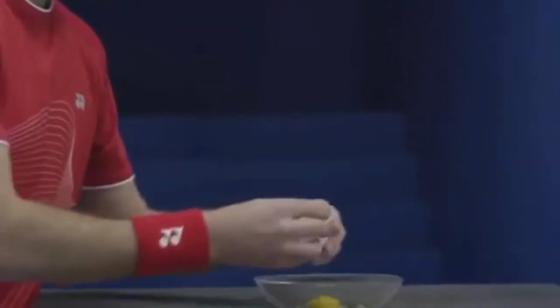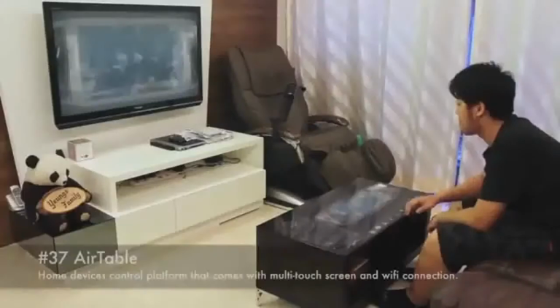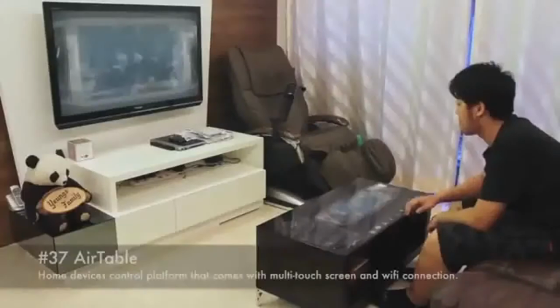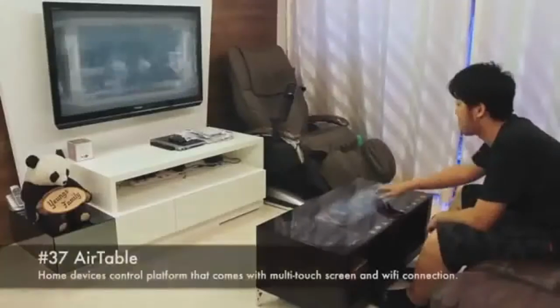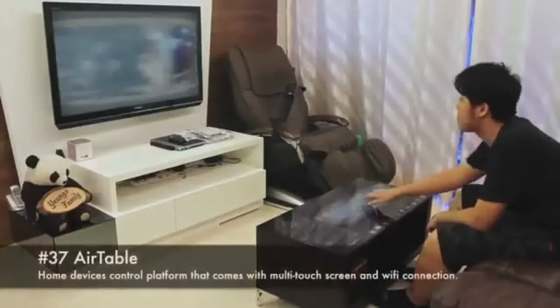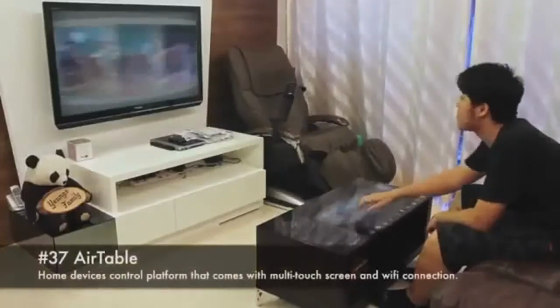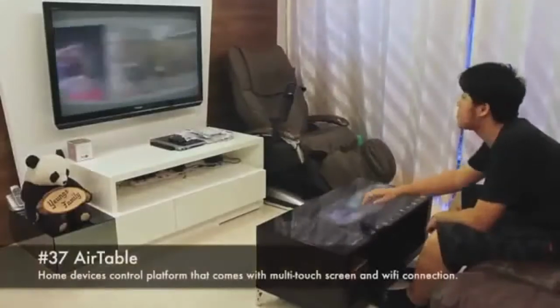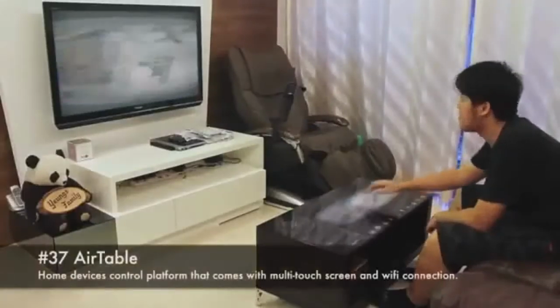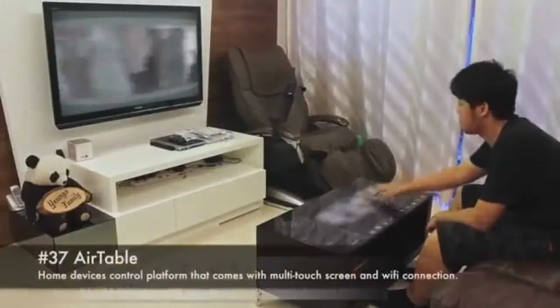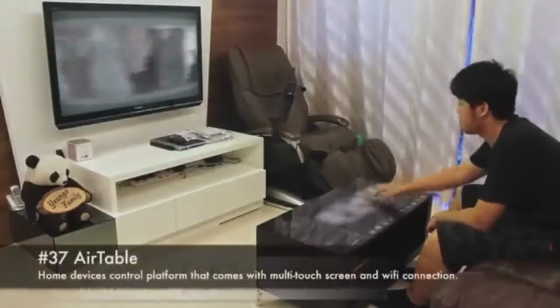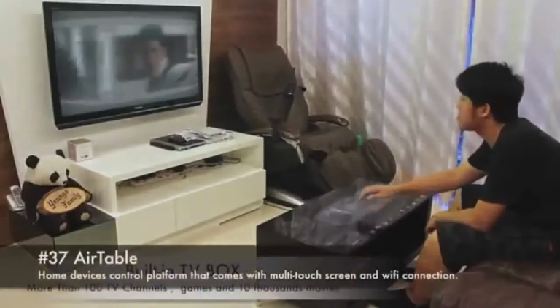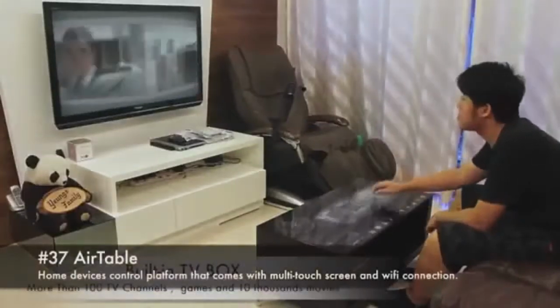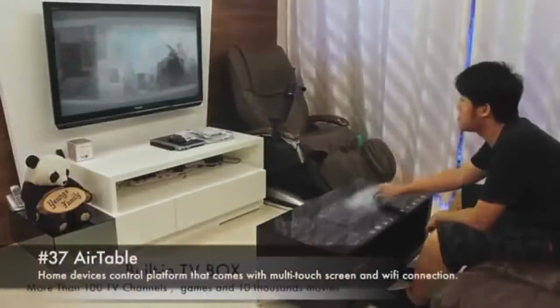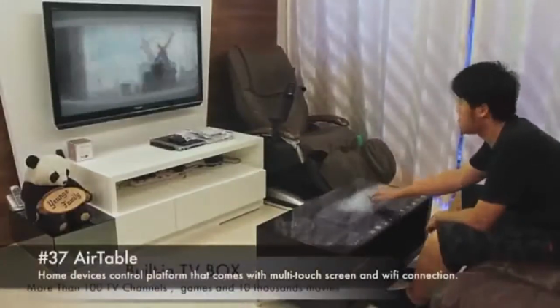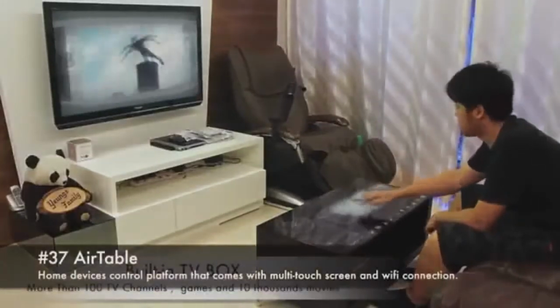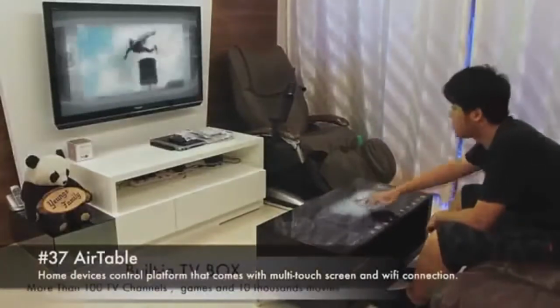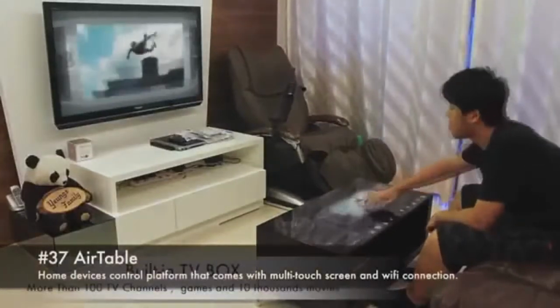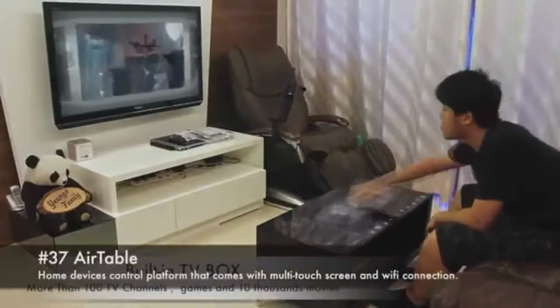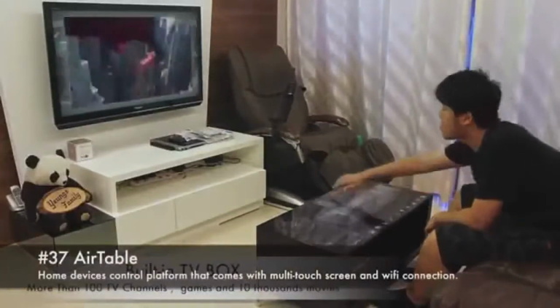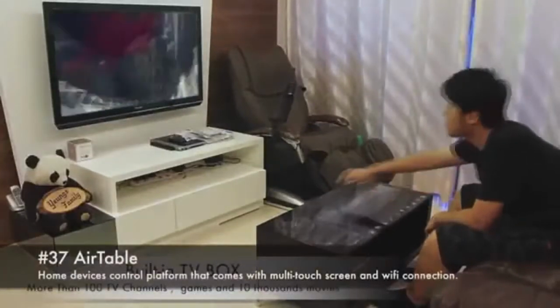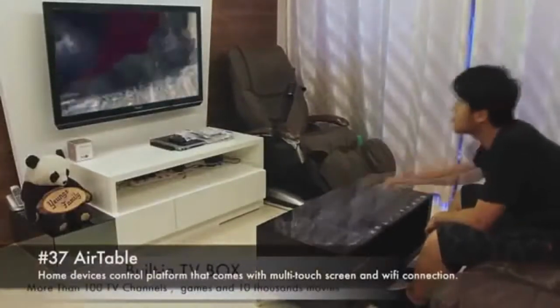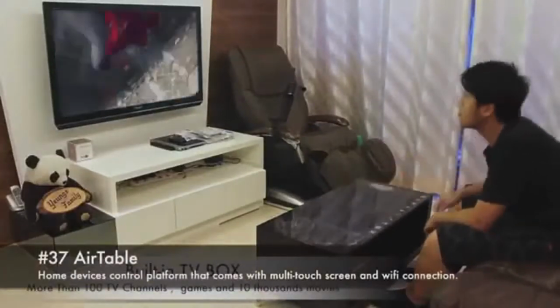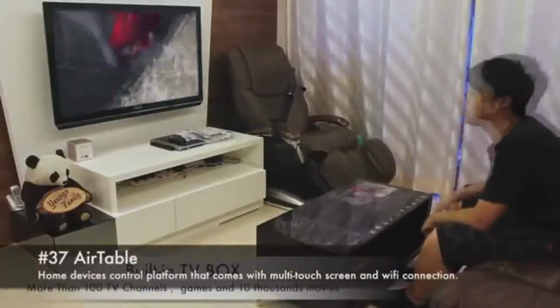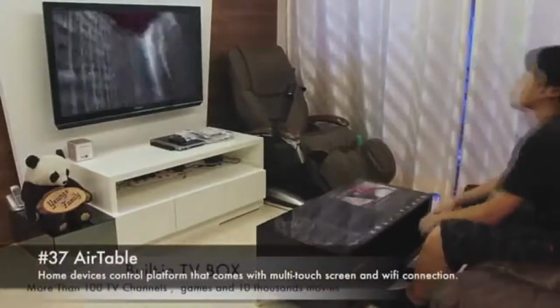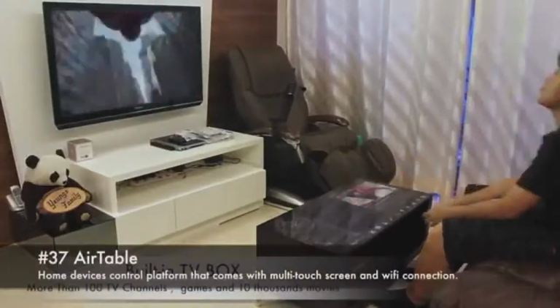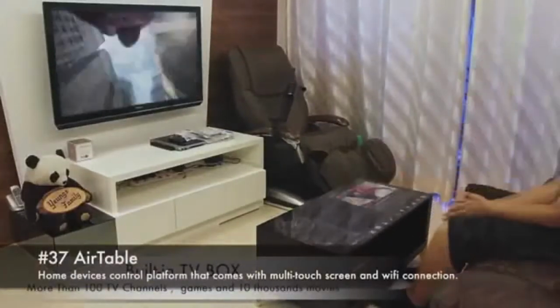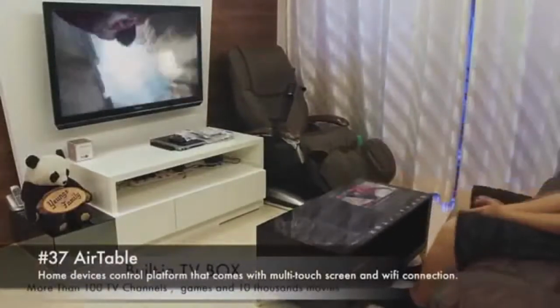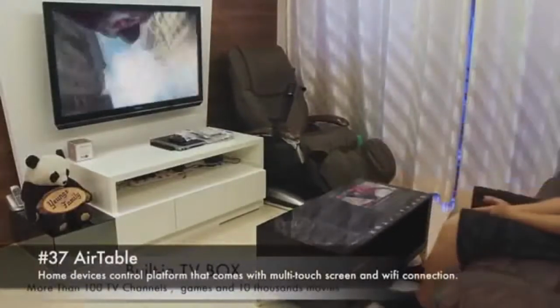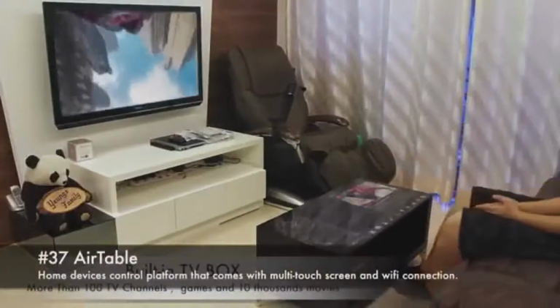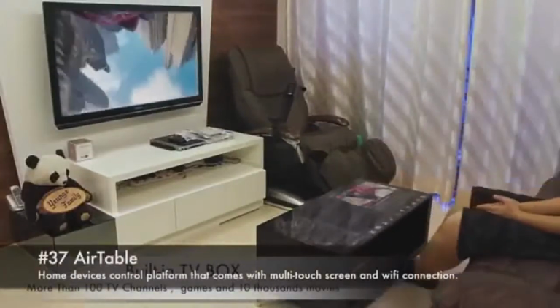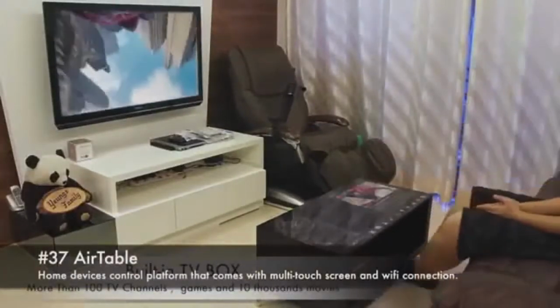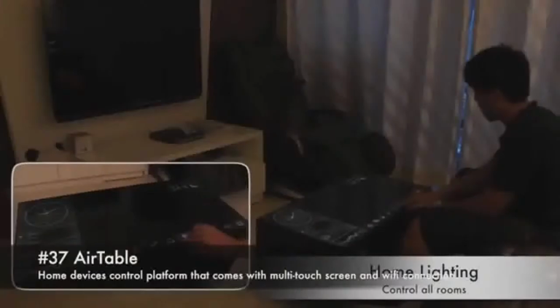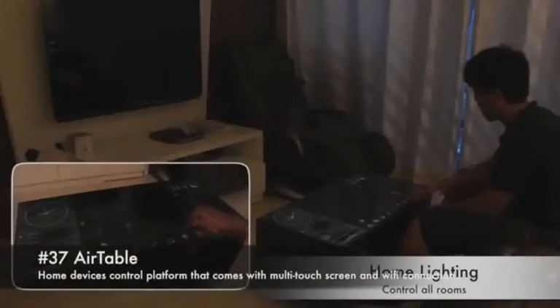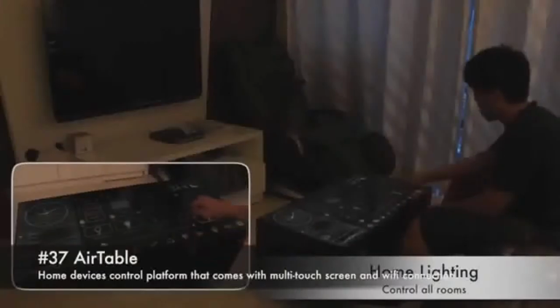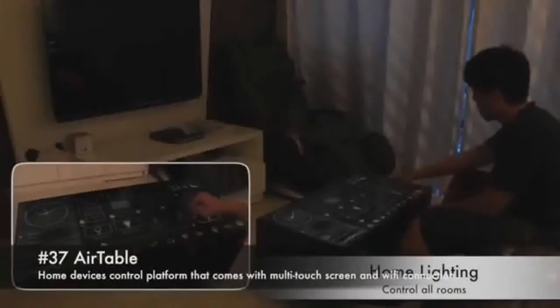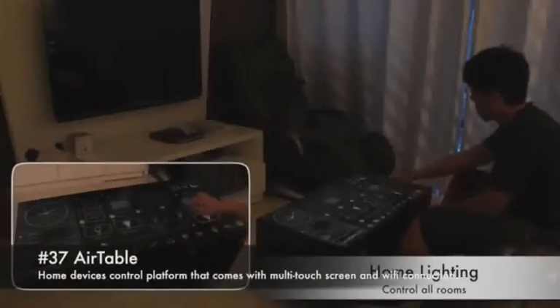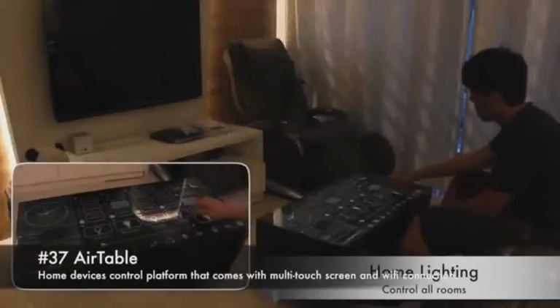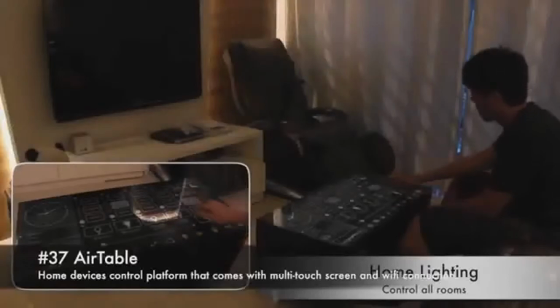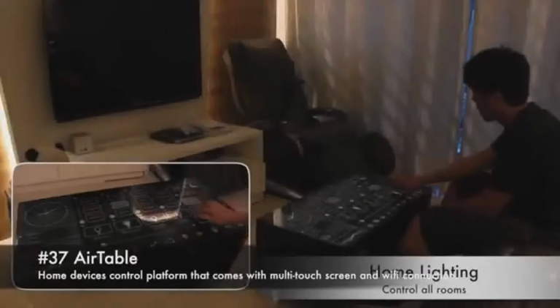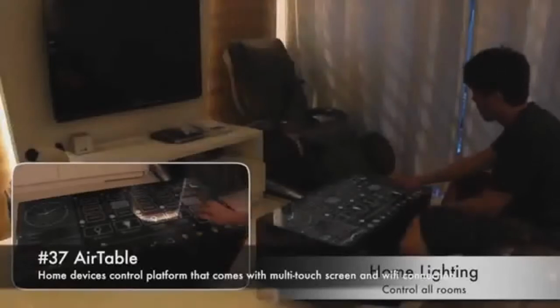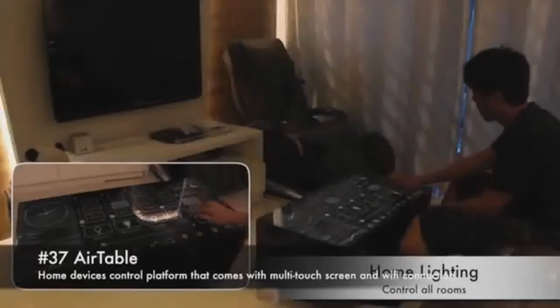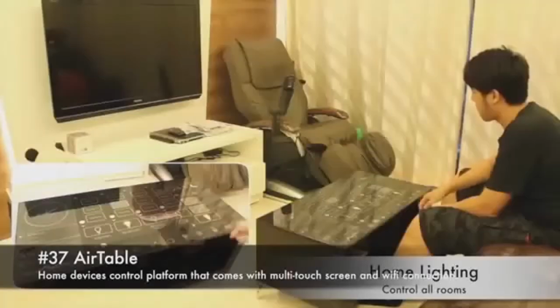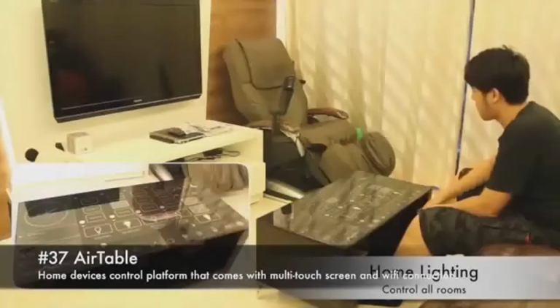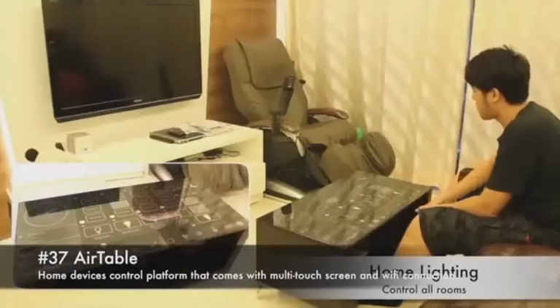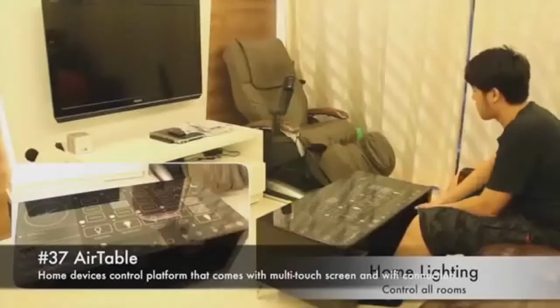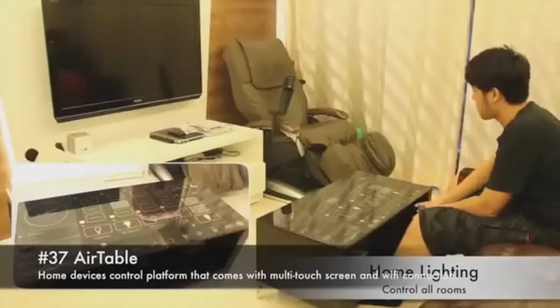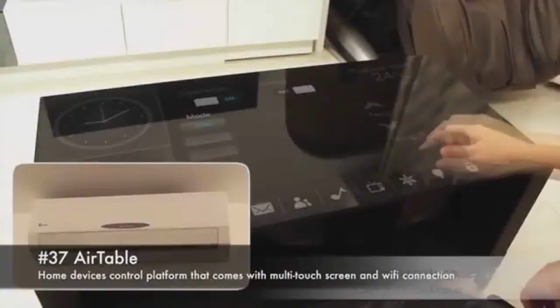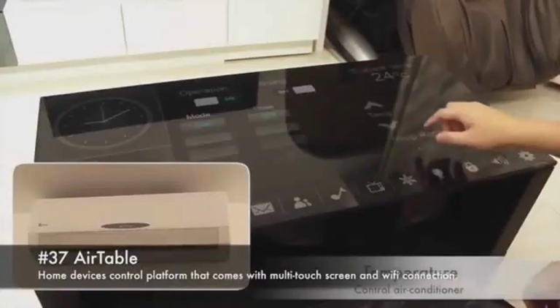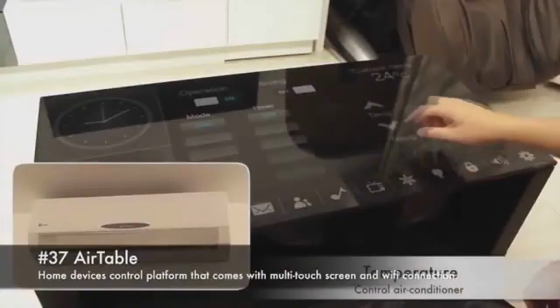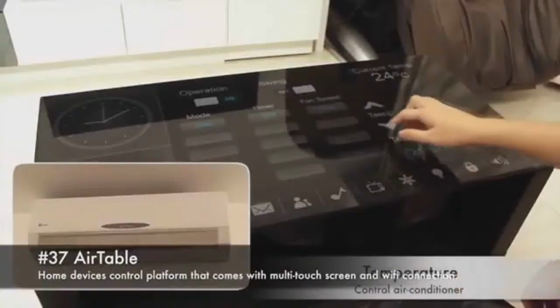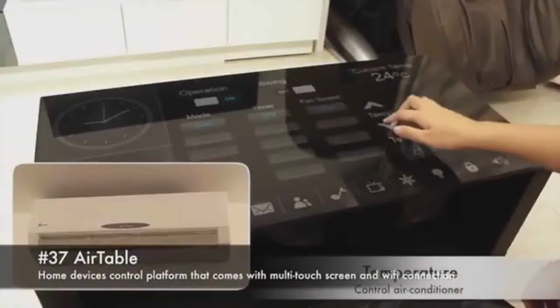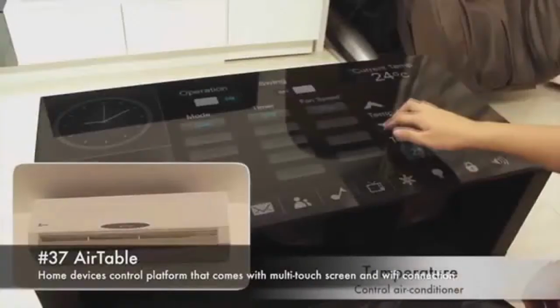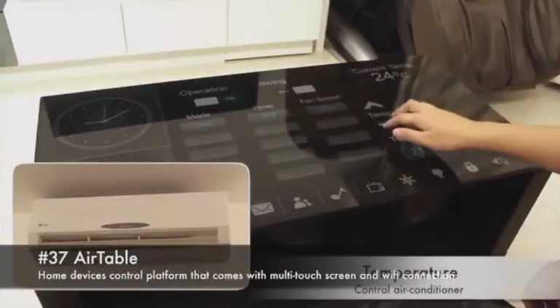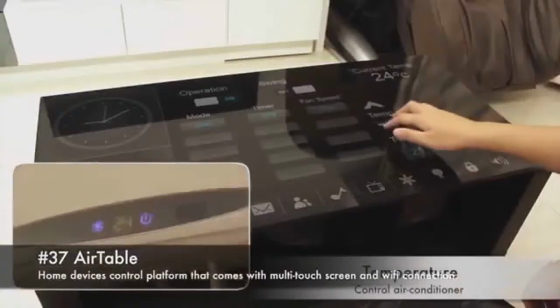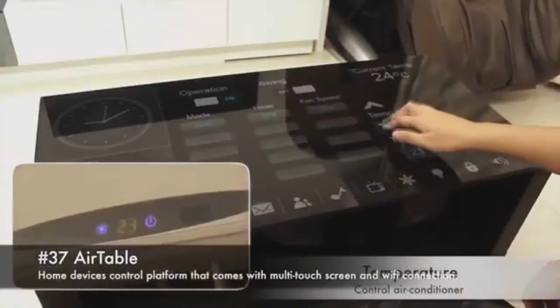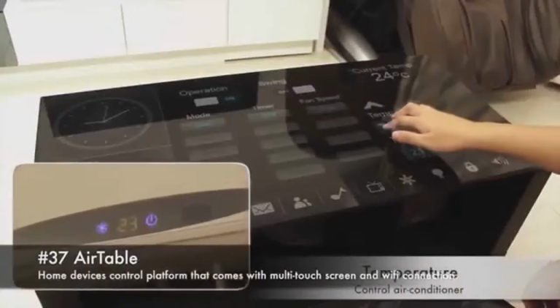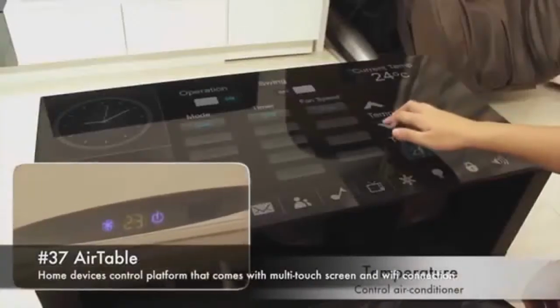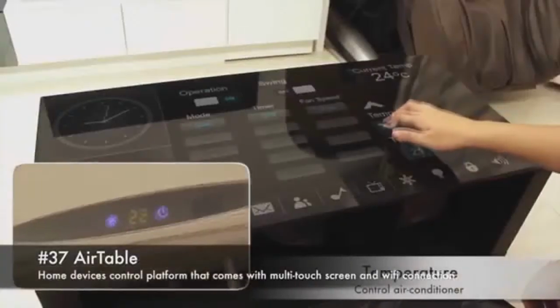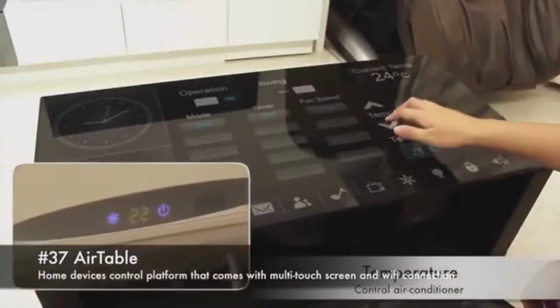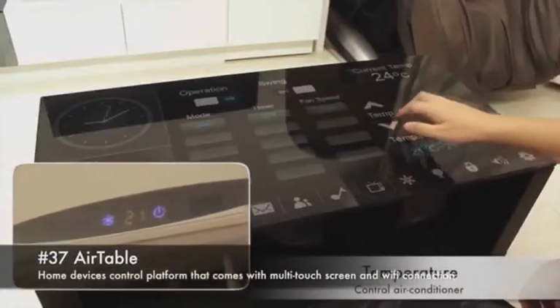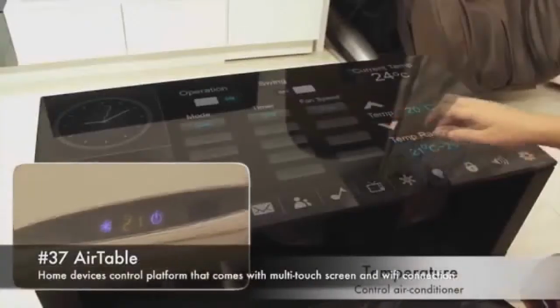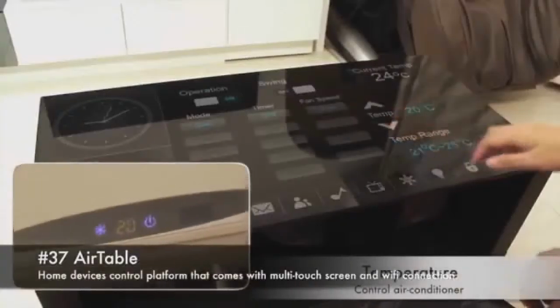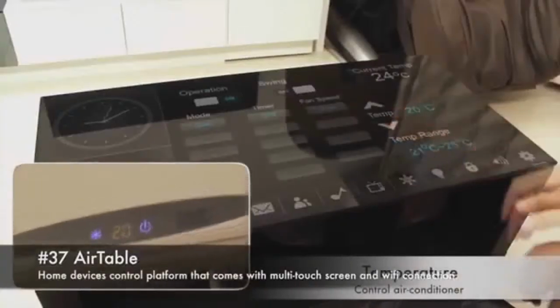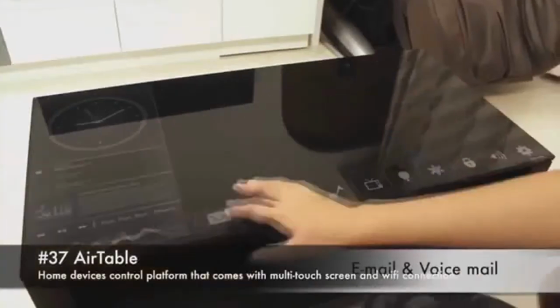Number 37: AirTable. A home devices control platform that comes with a multi-touch screen and Wi-Fi connection.